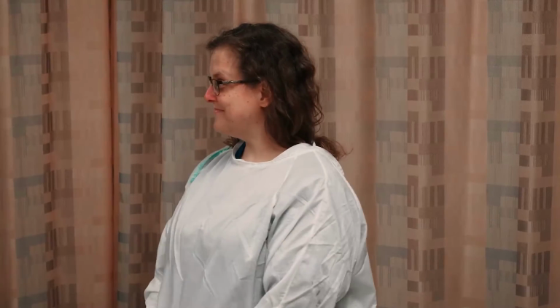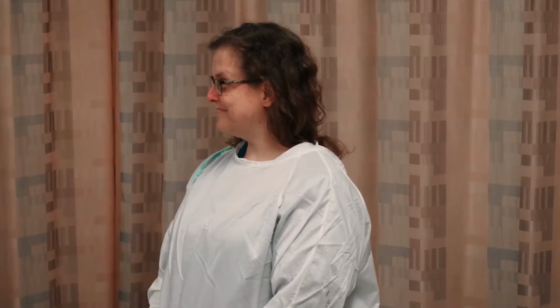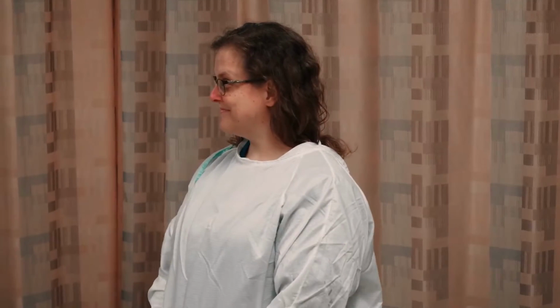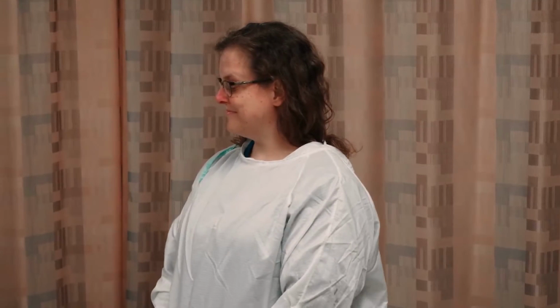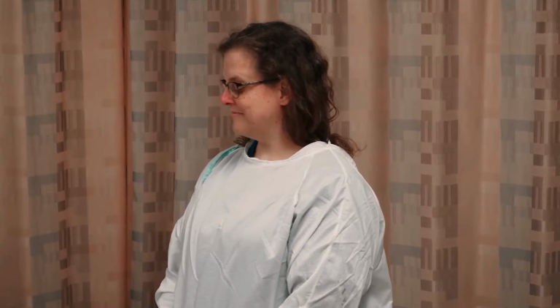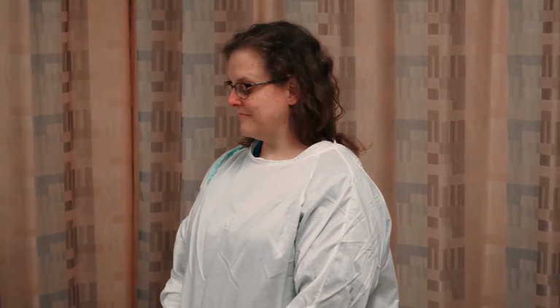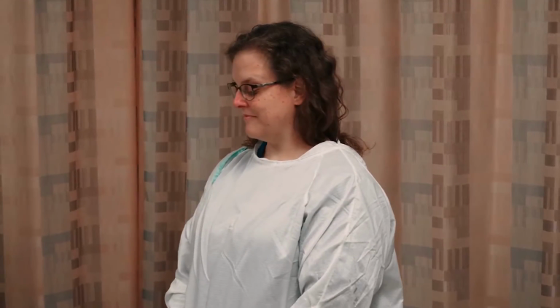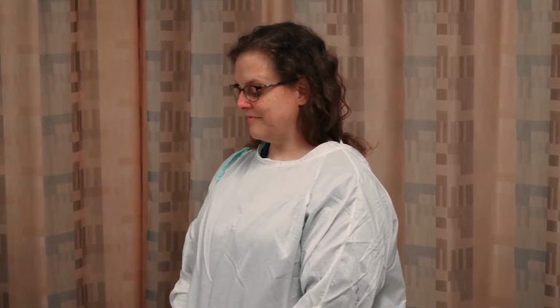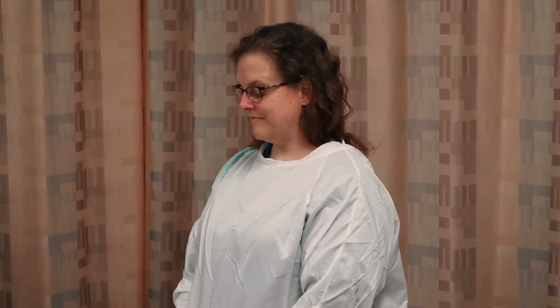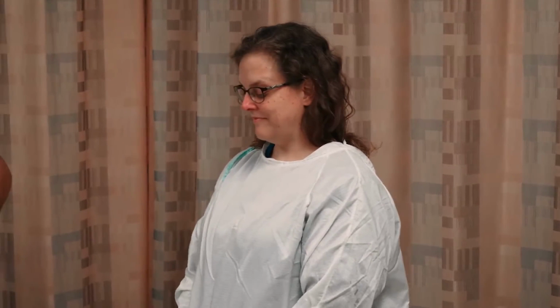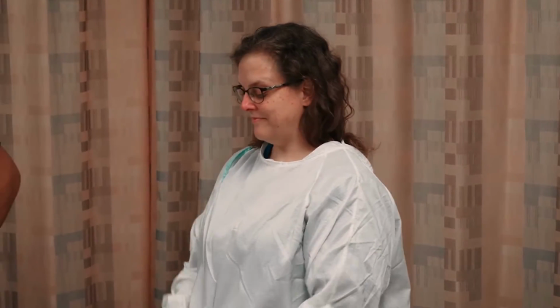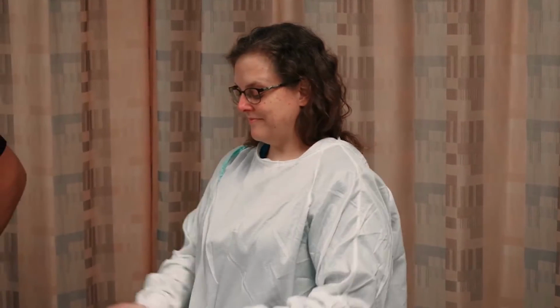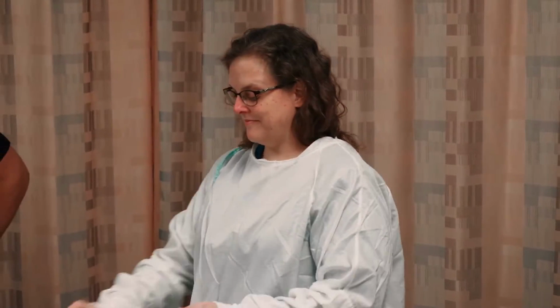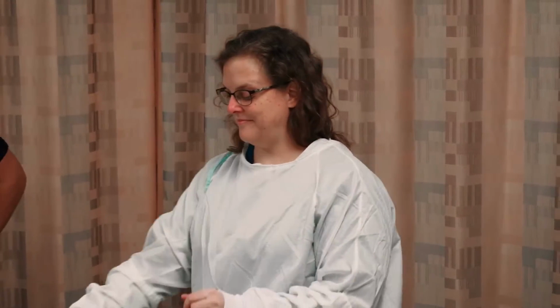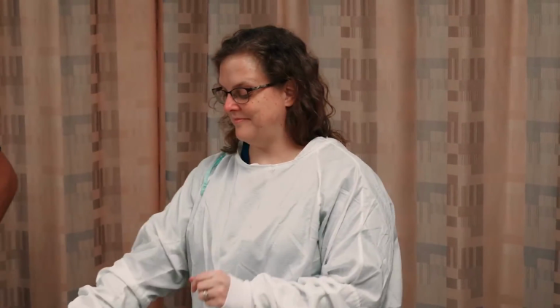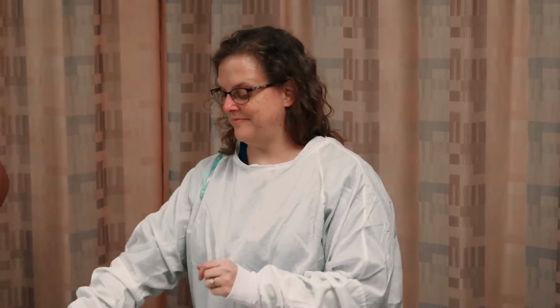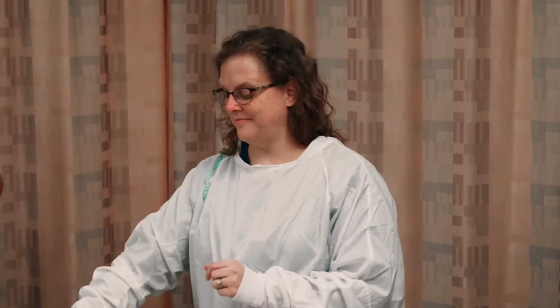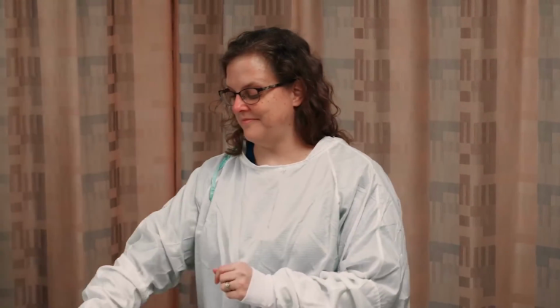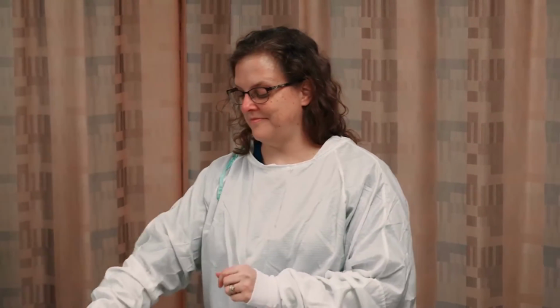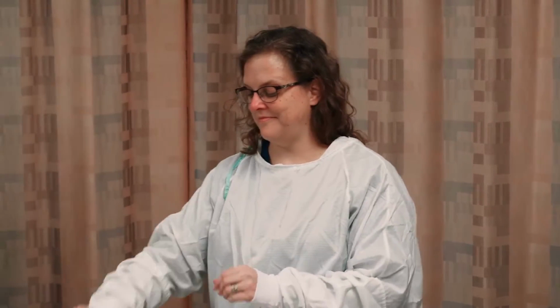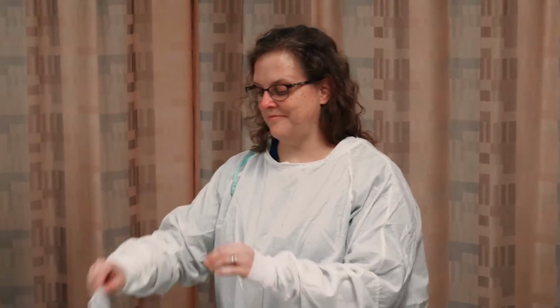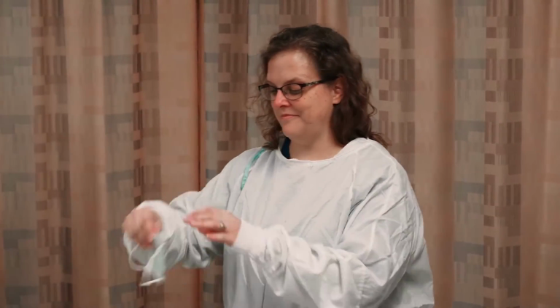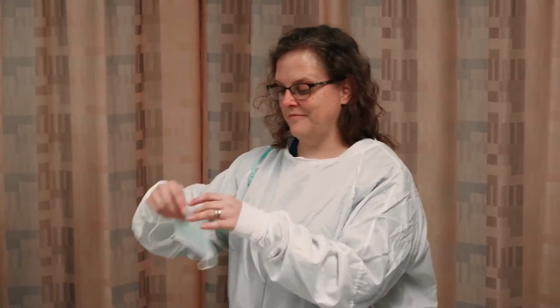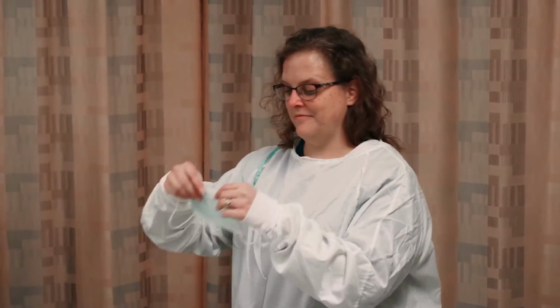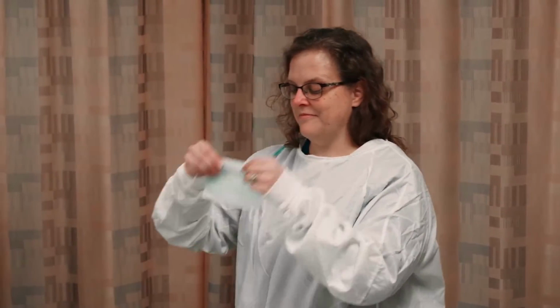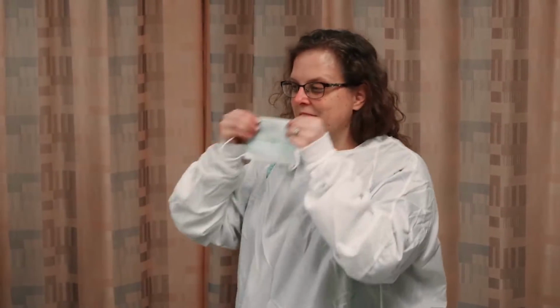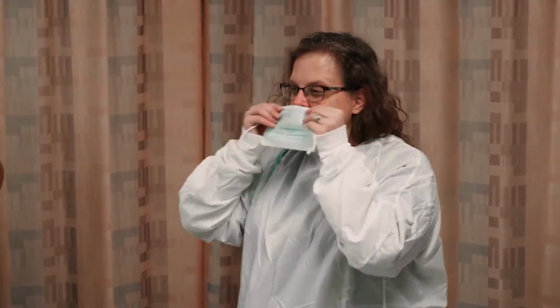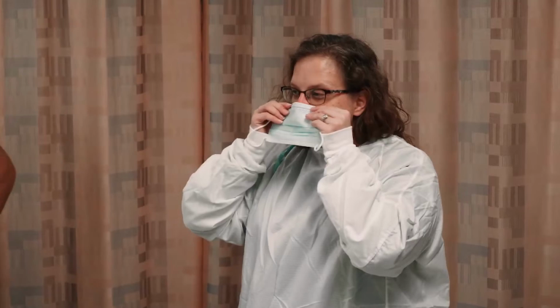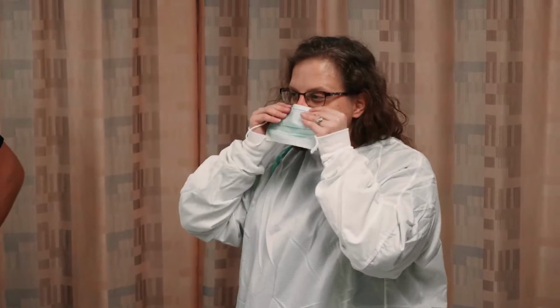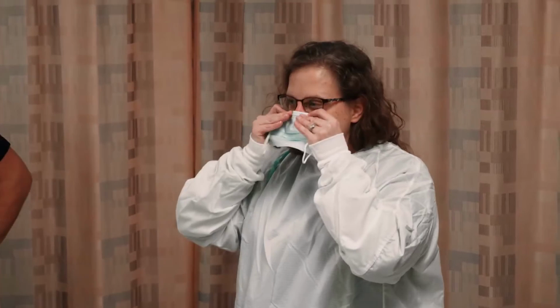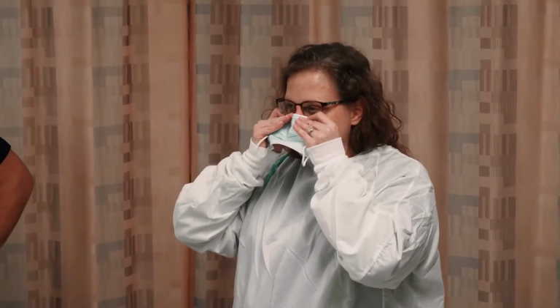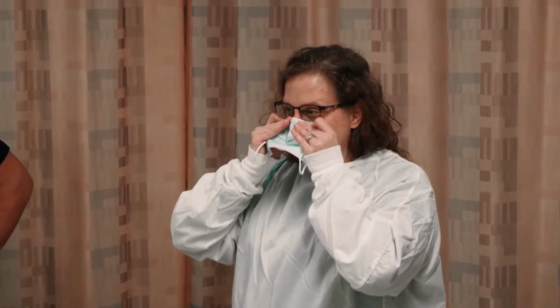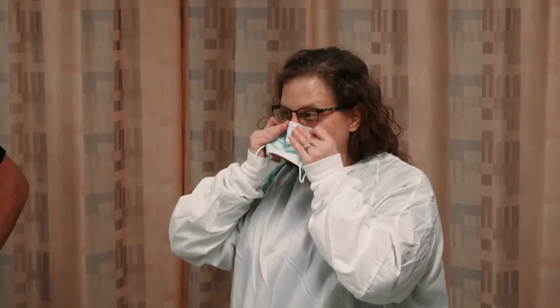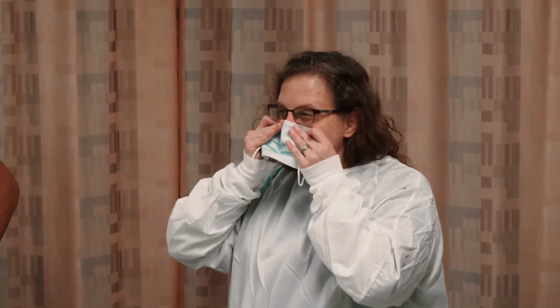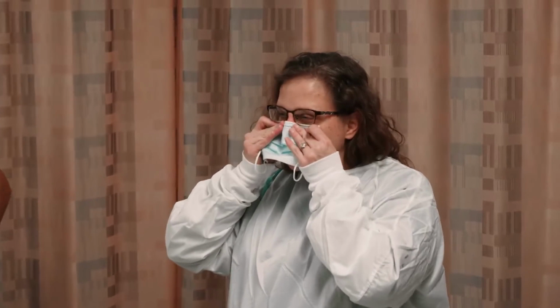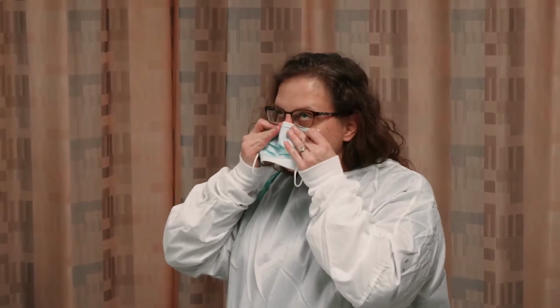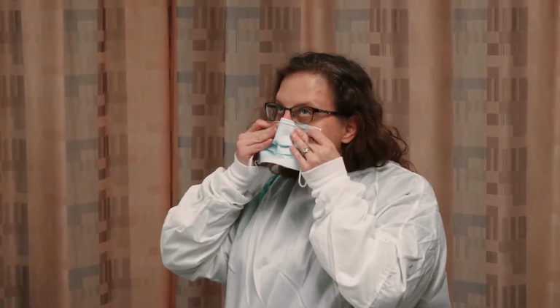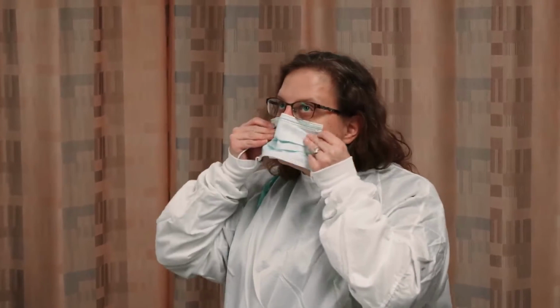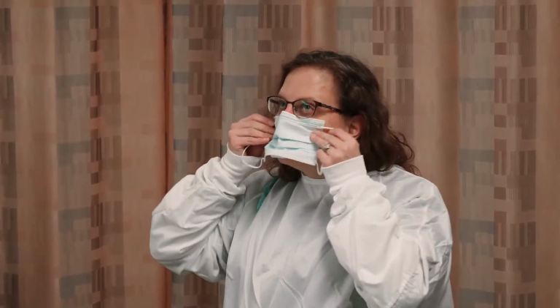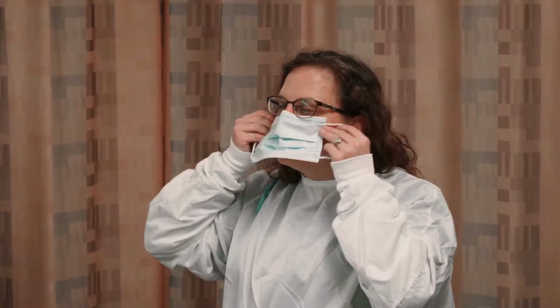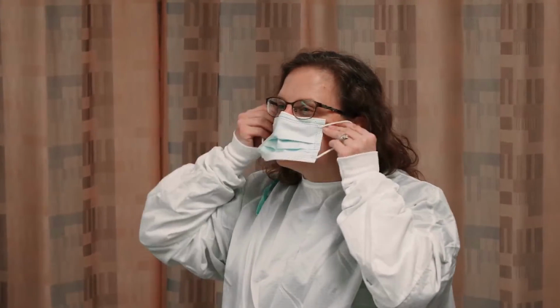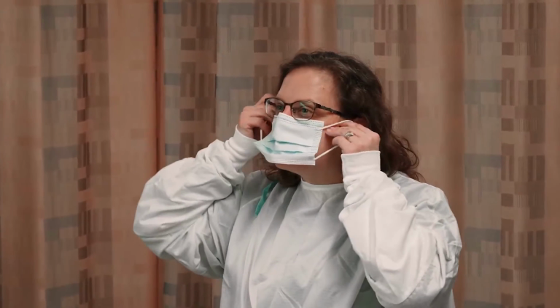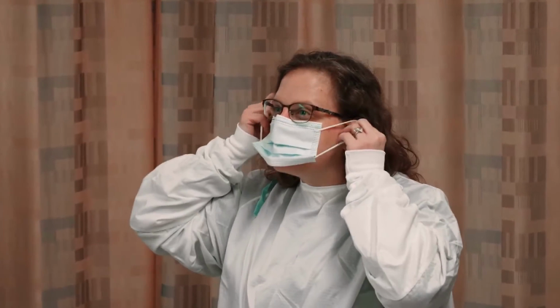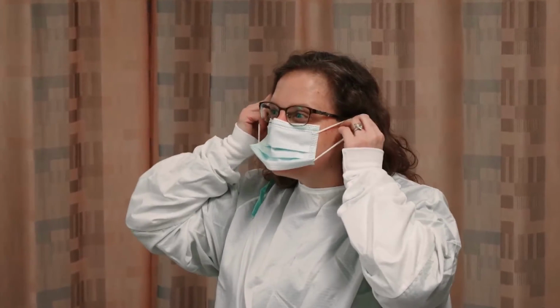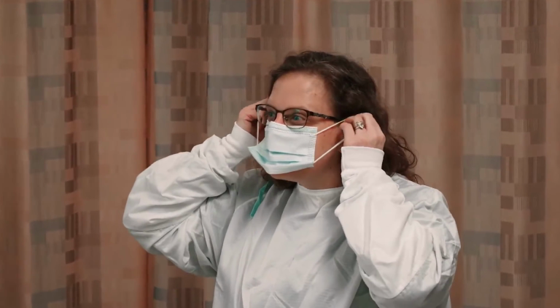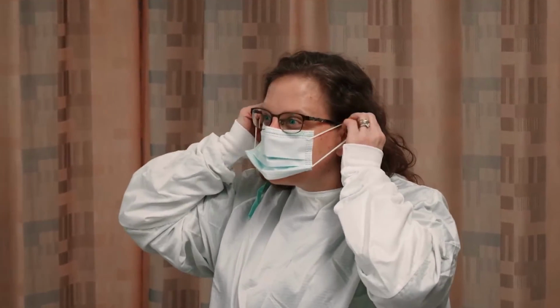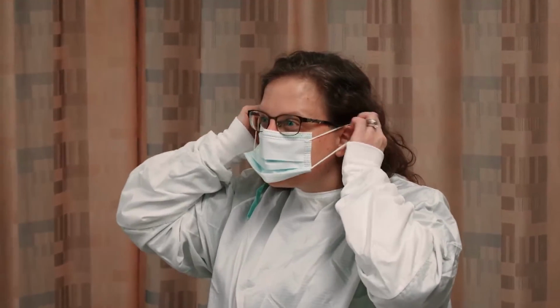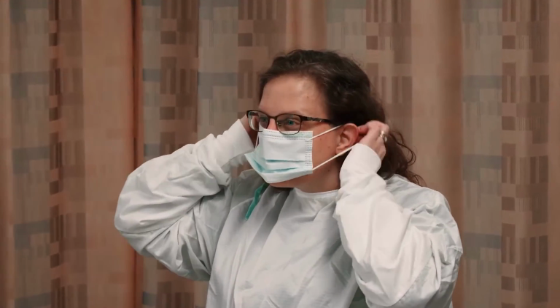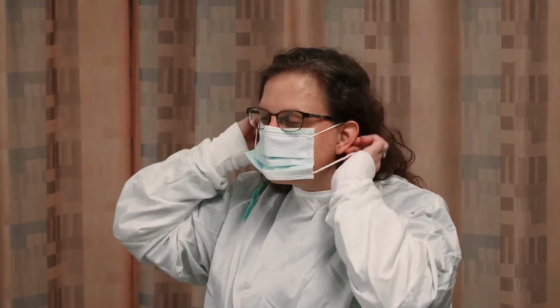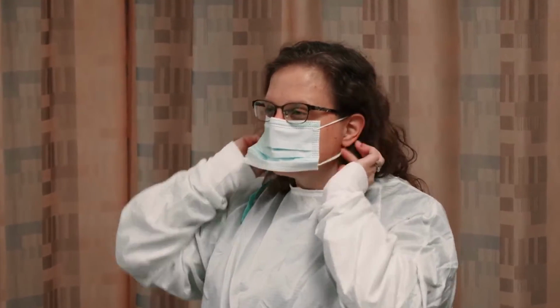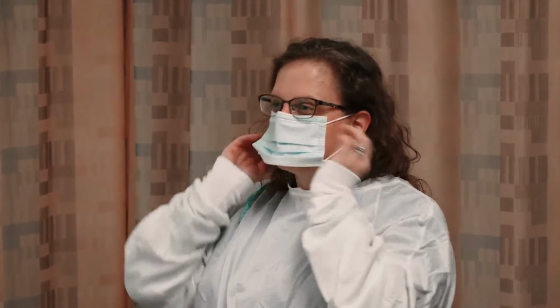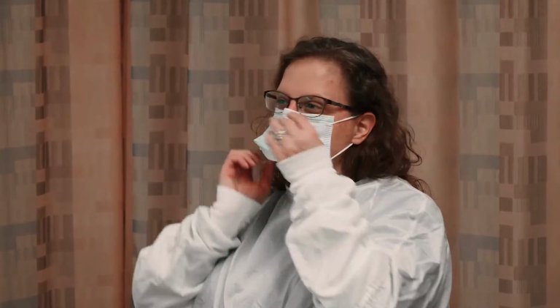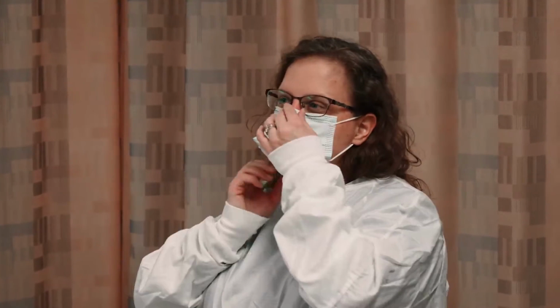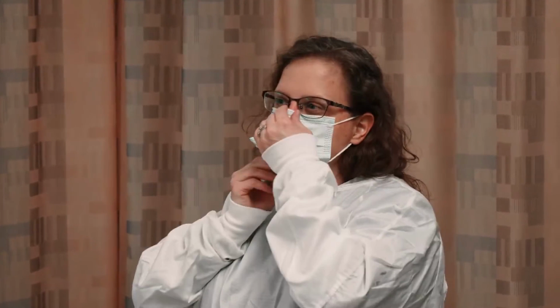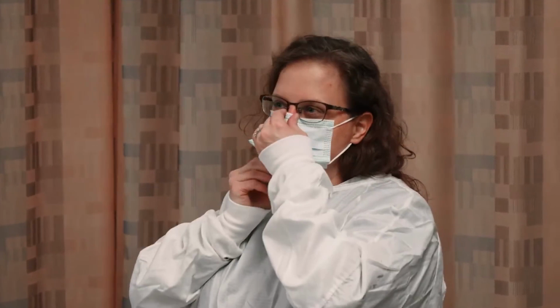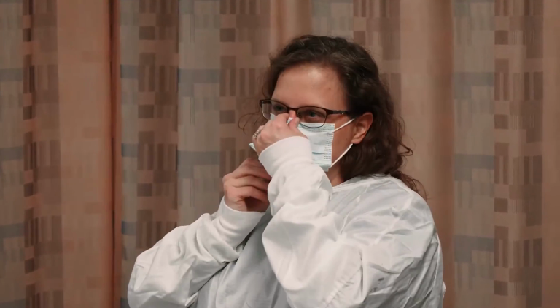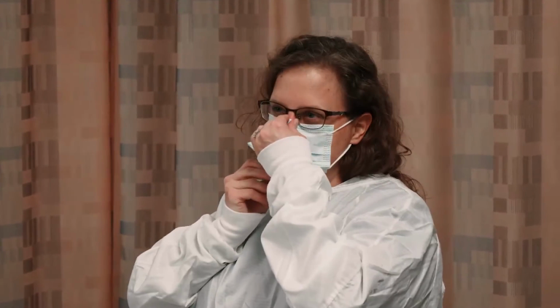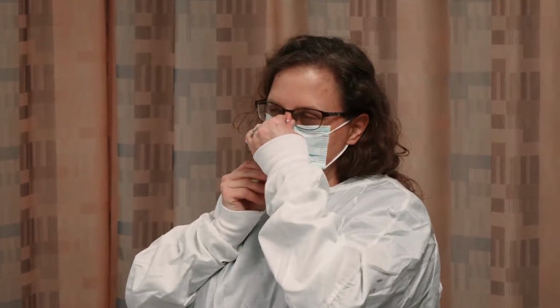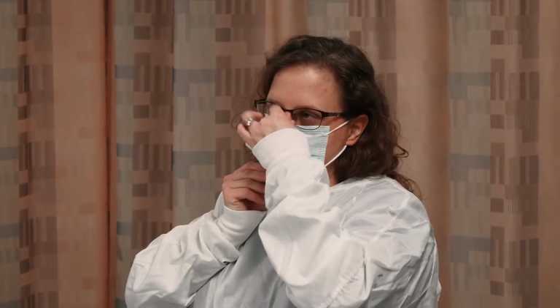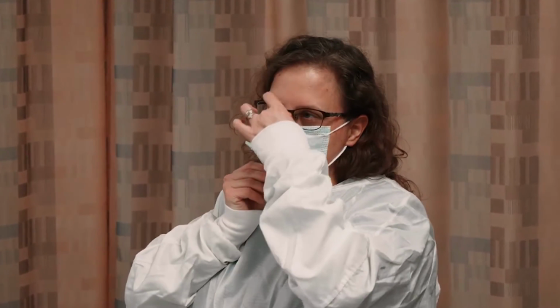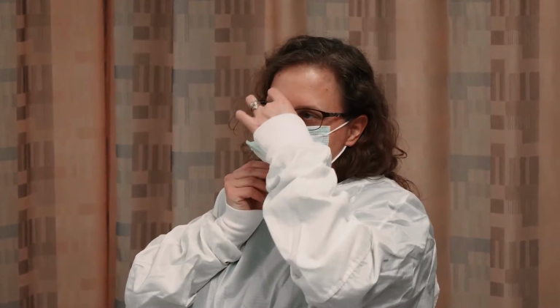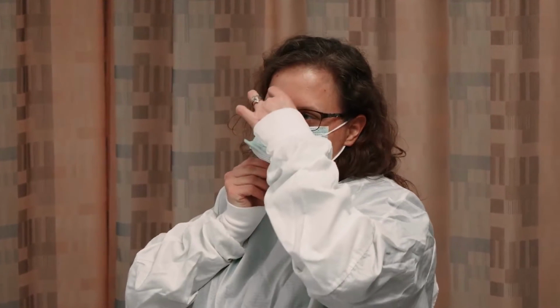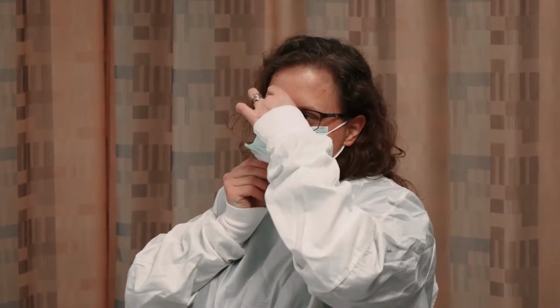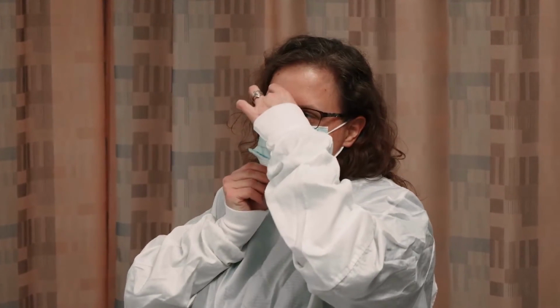Now for the handy dandy mask. Always blue side out if you're using a surgical mask. We can also use an N95 as well.